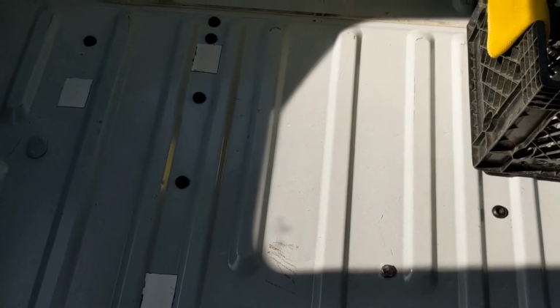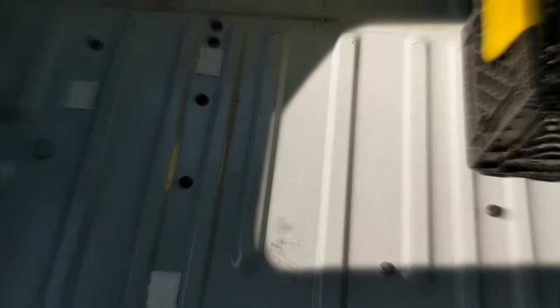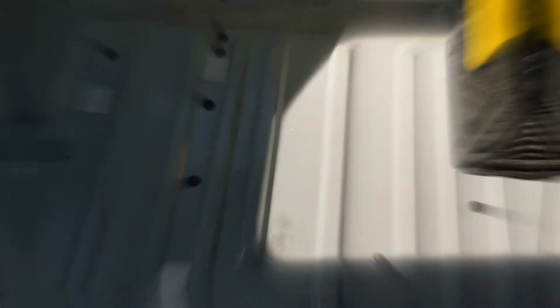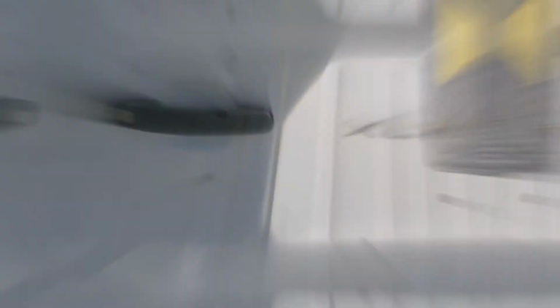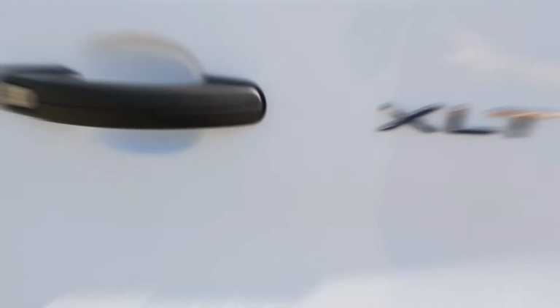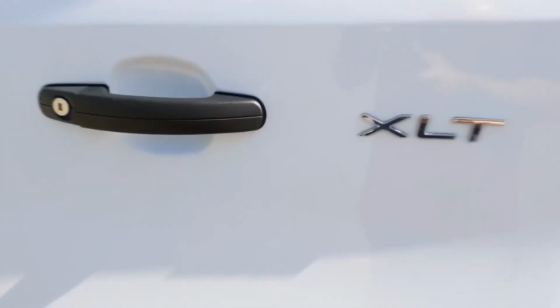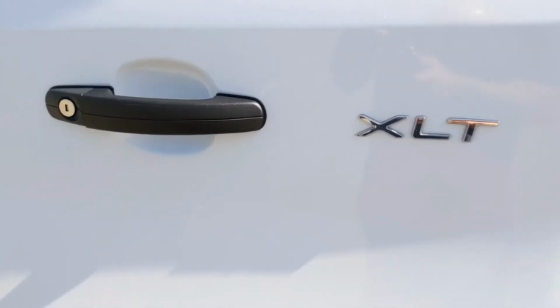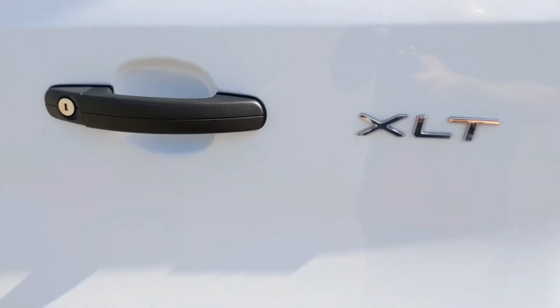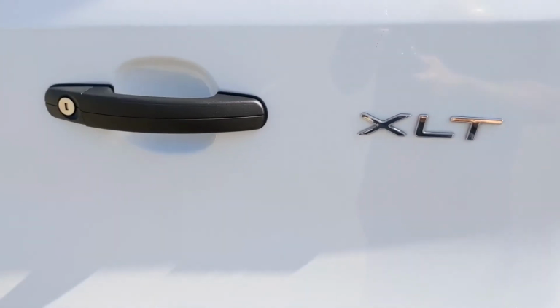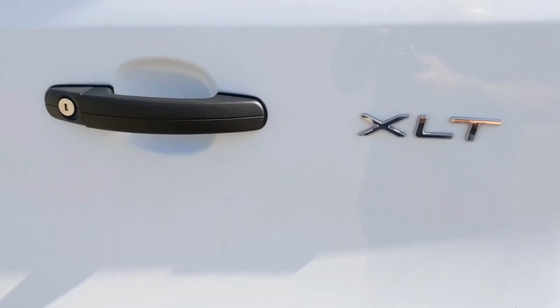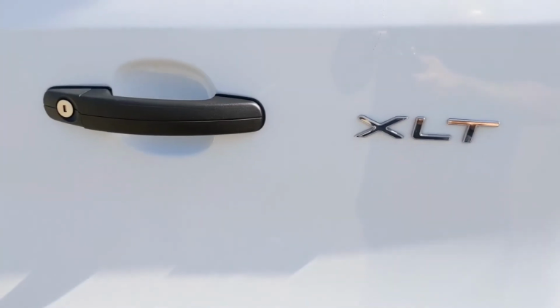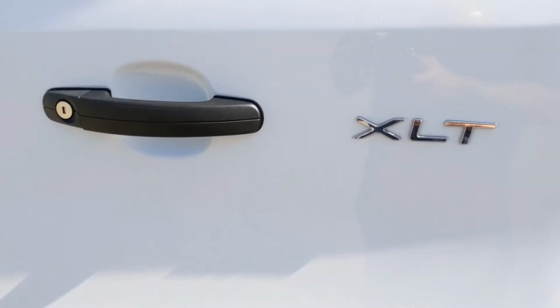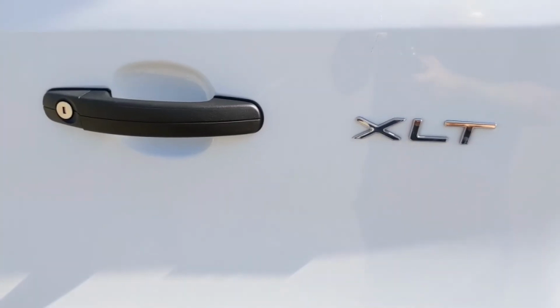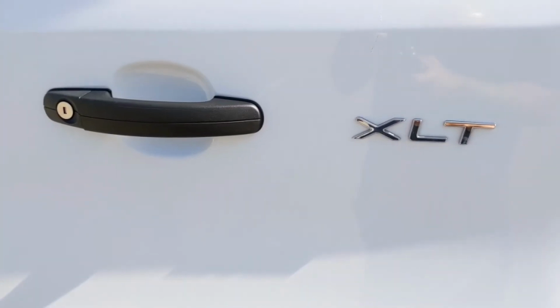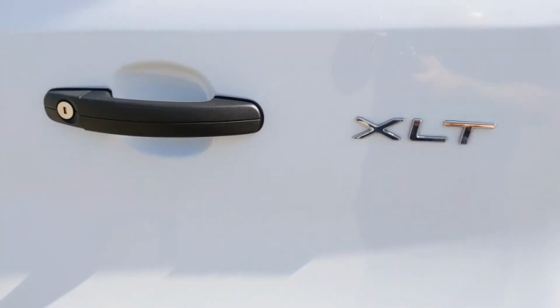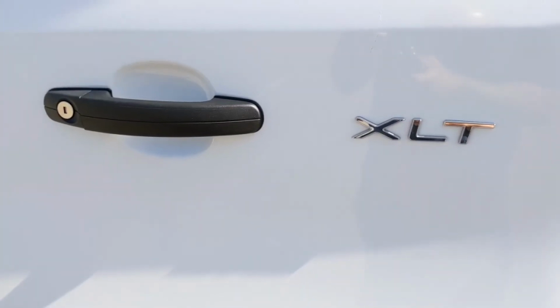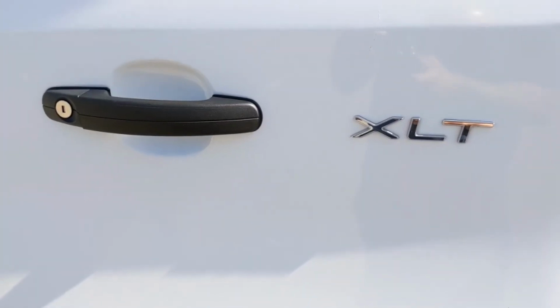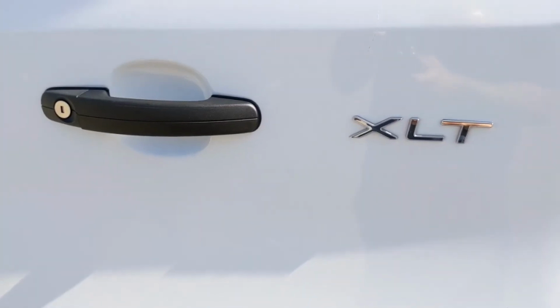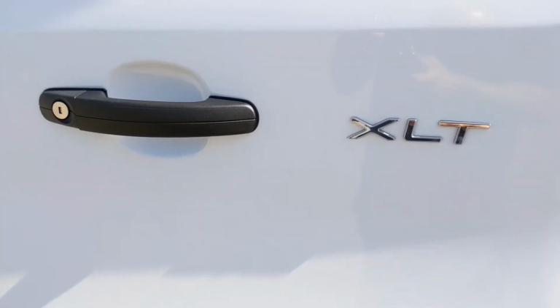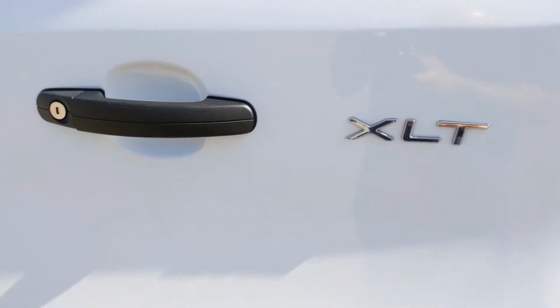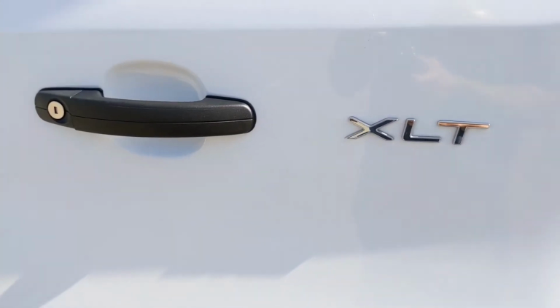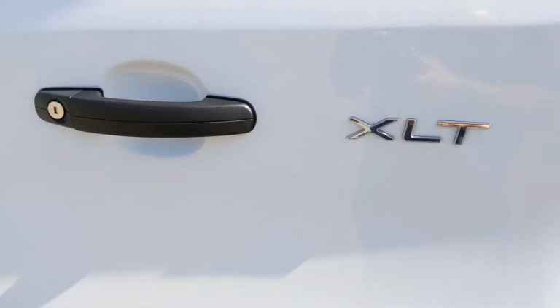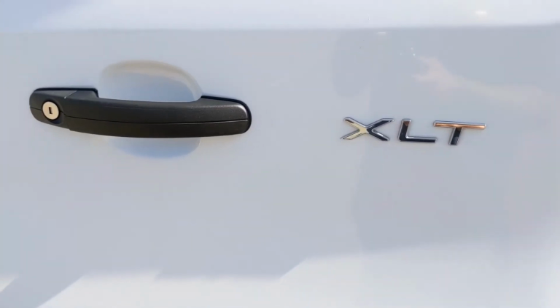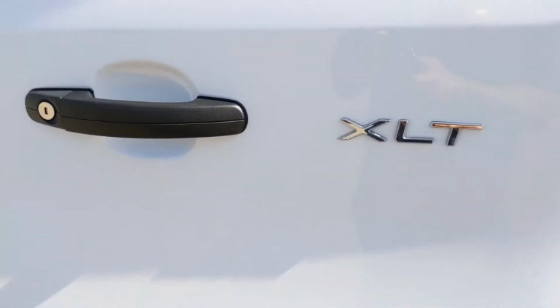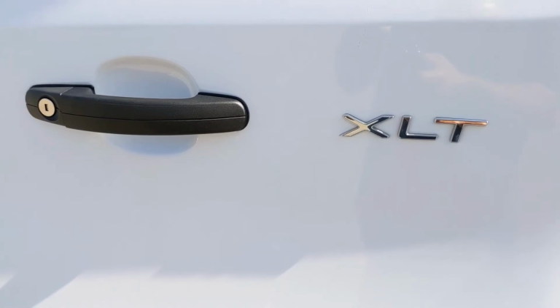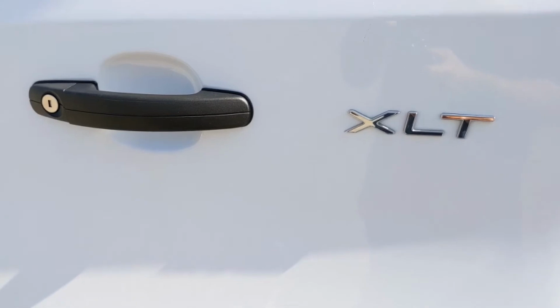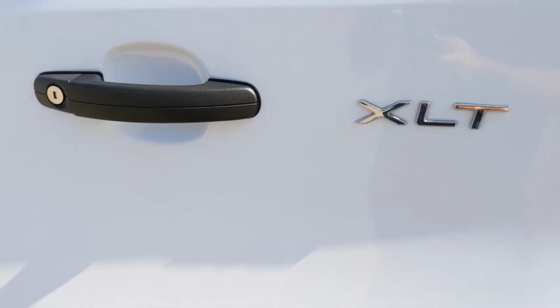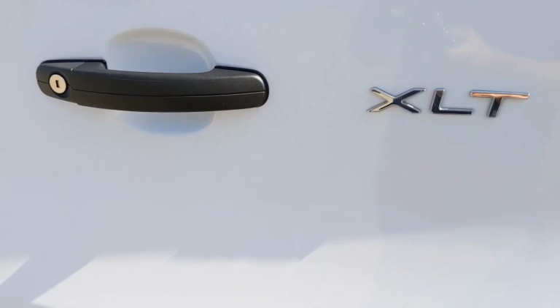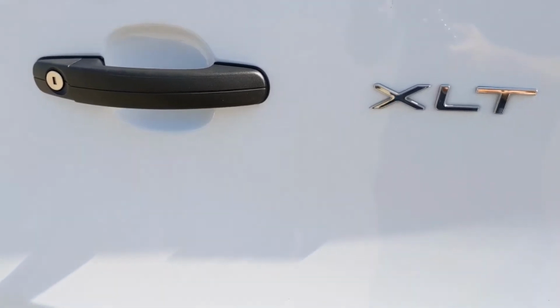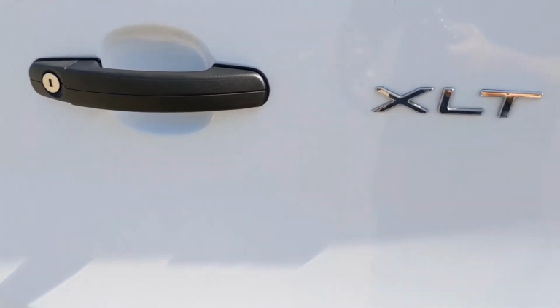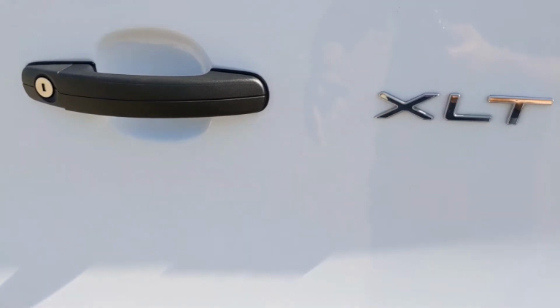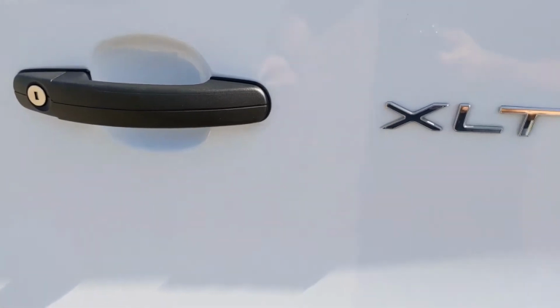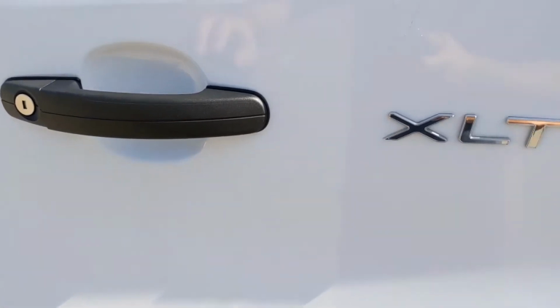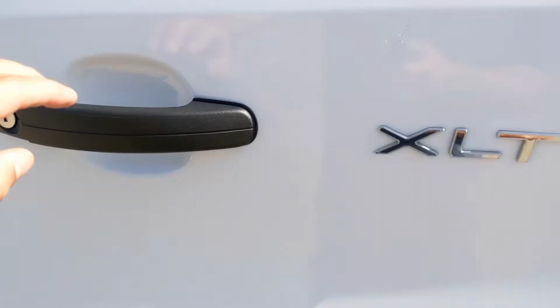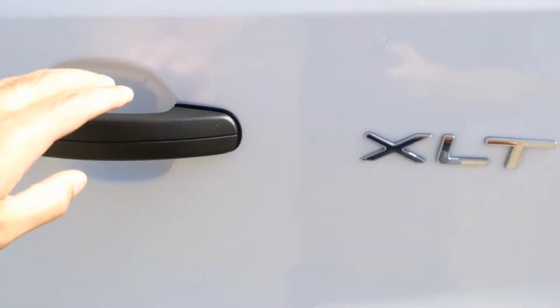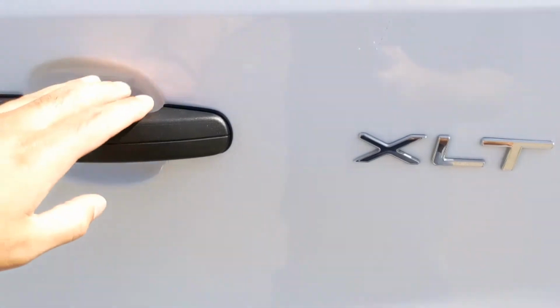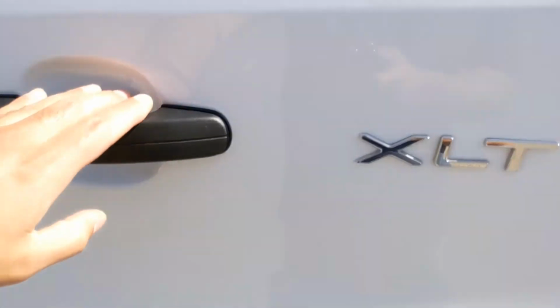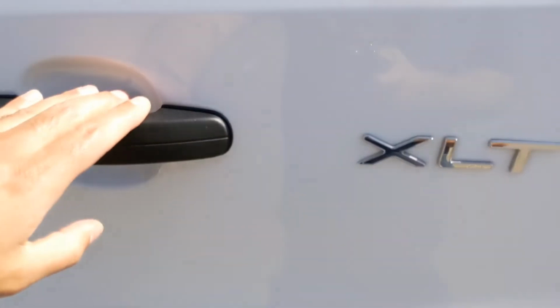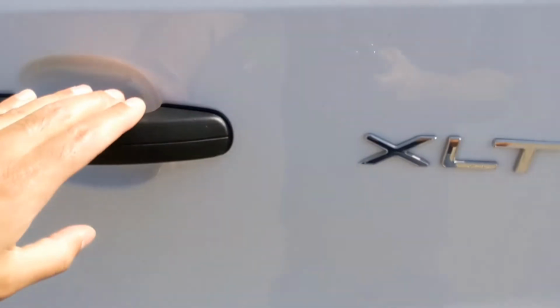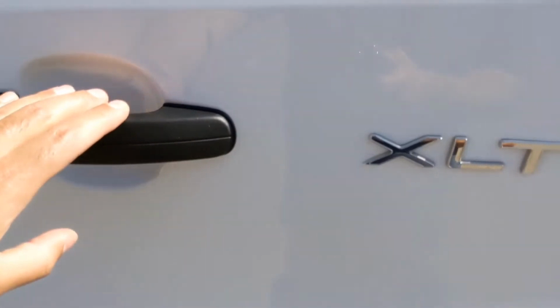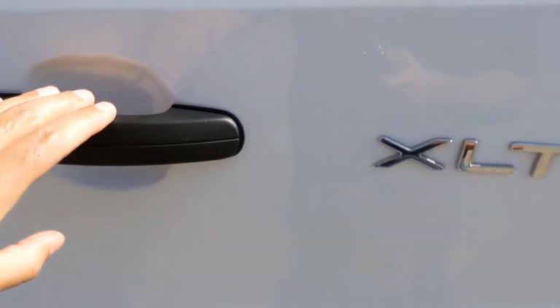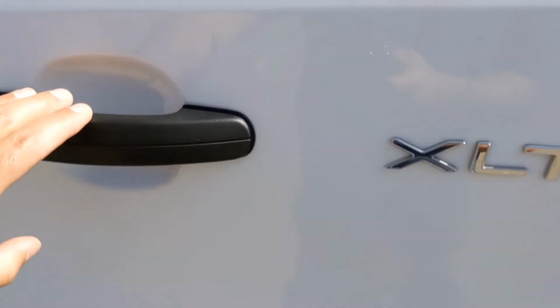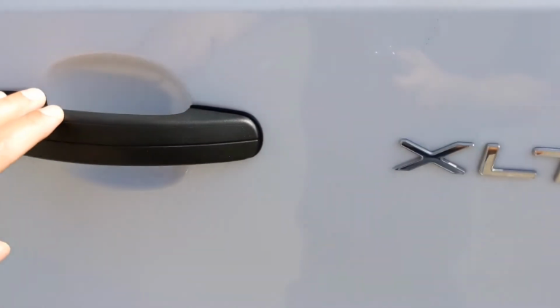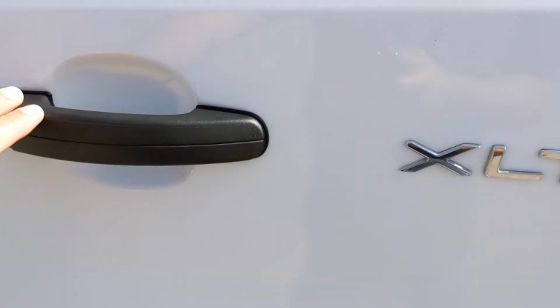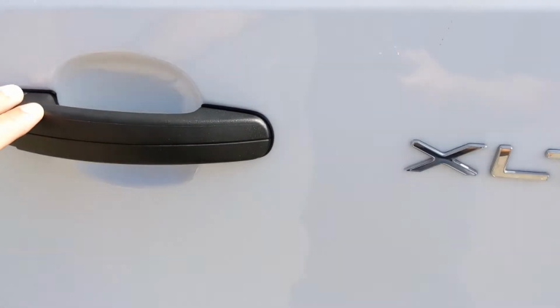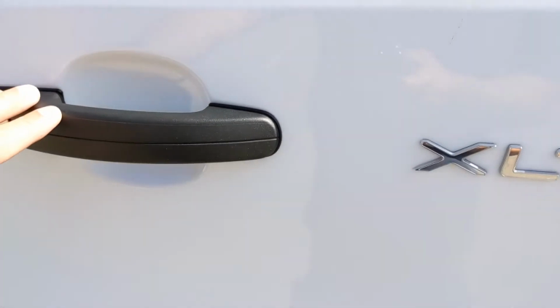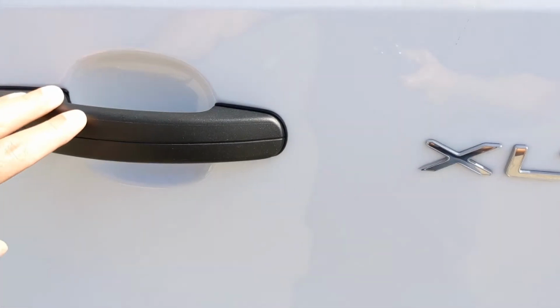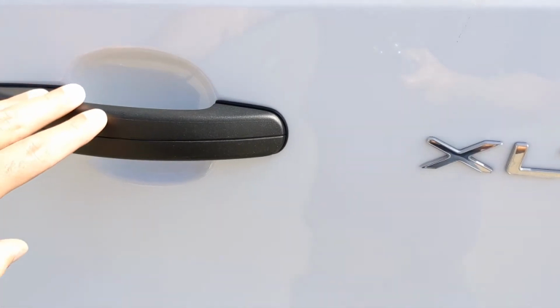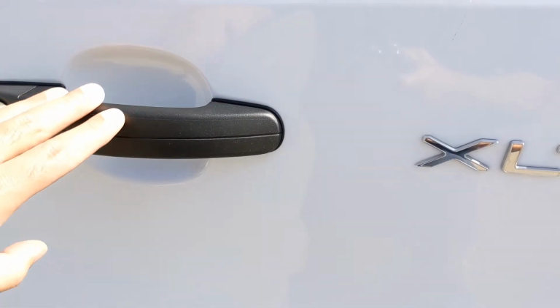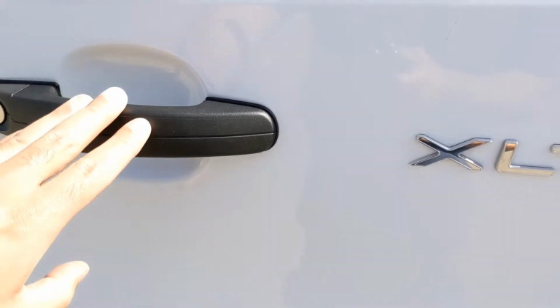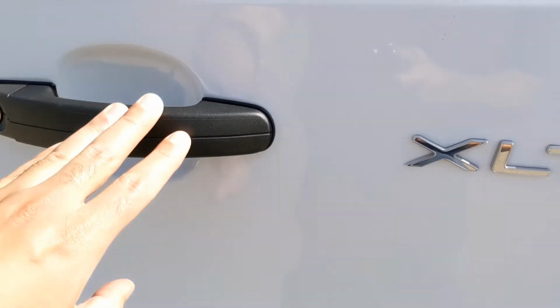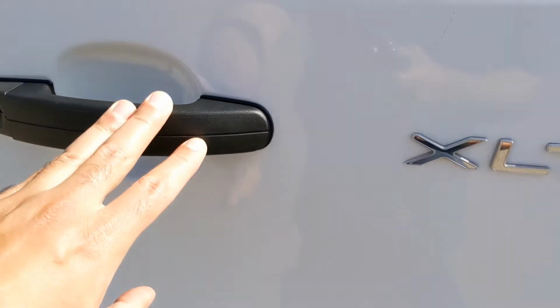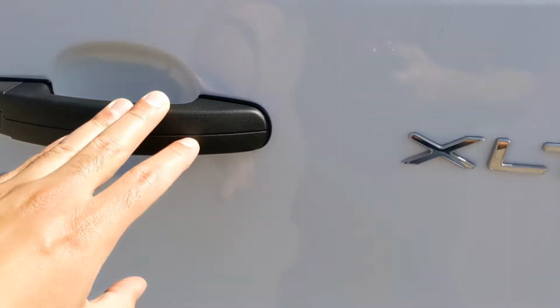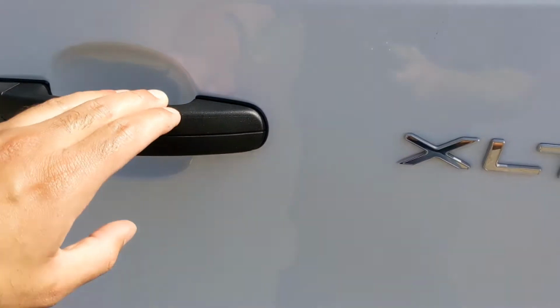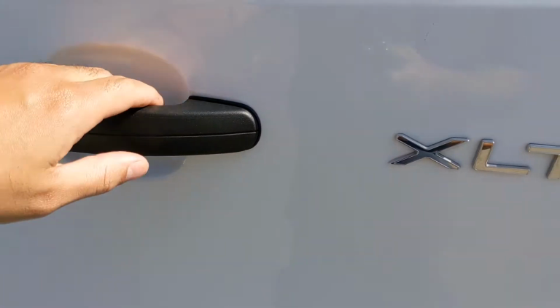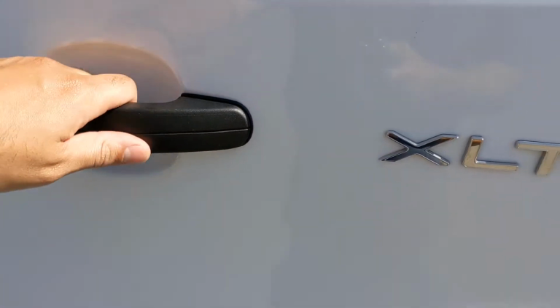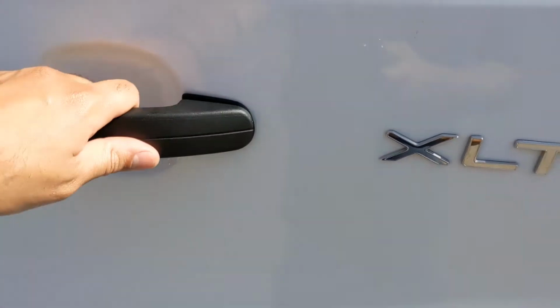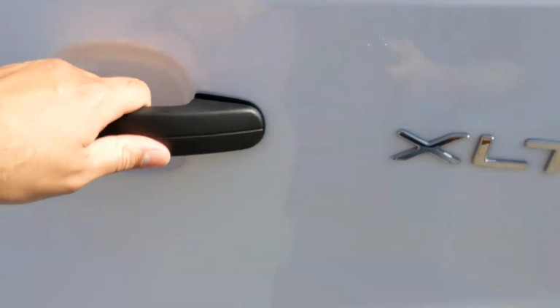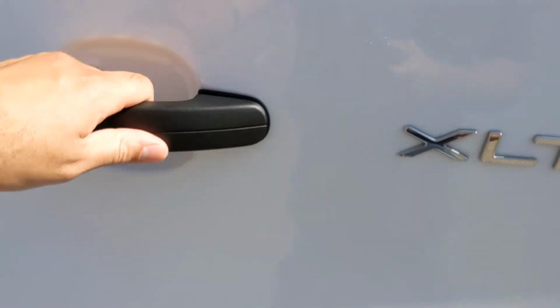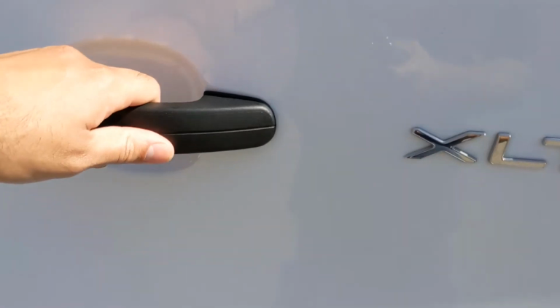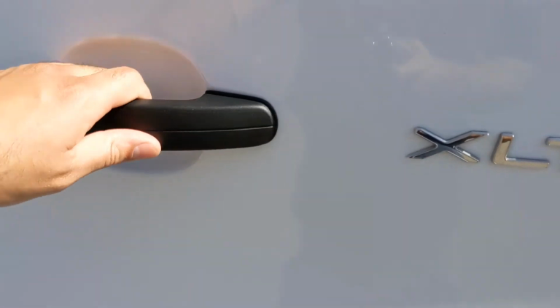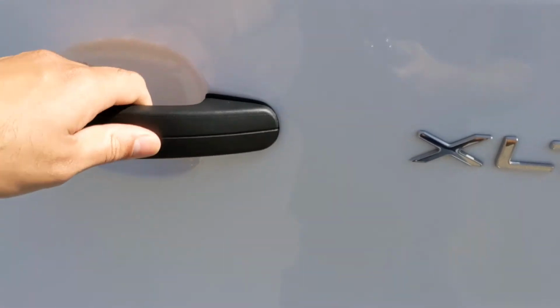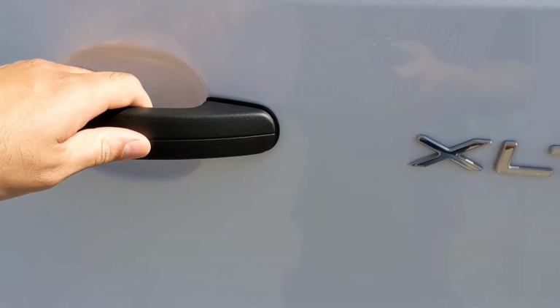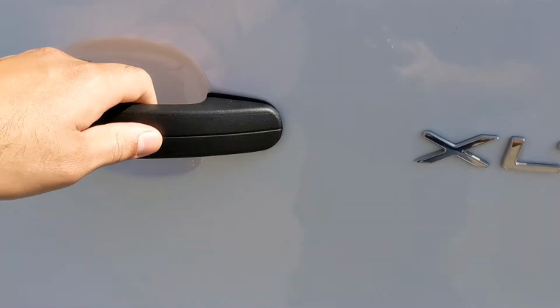I repaired the broken rear door handle on my van. I only had to buy one part to fix the problem, and now it works fine.